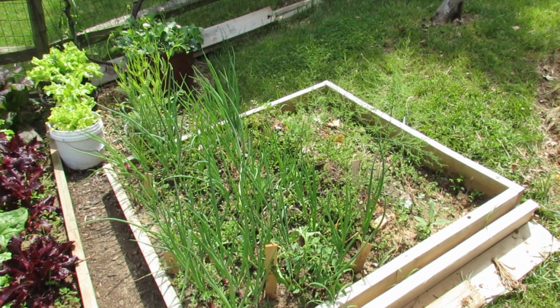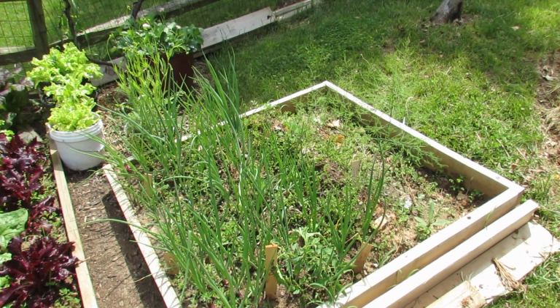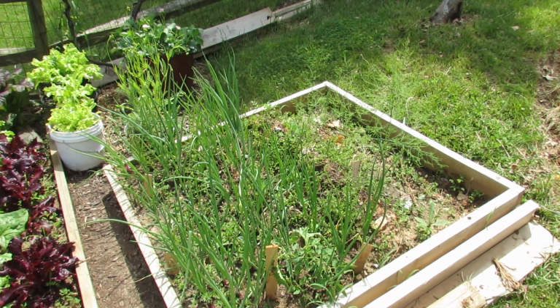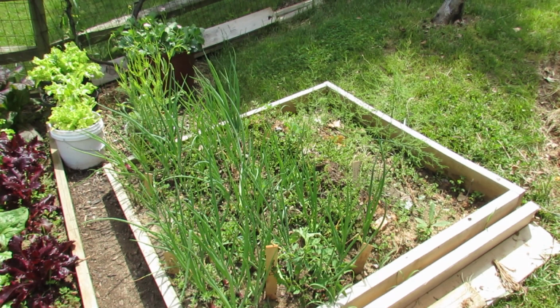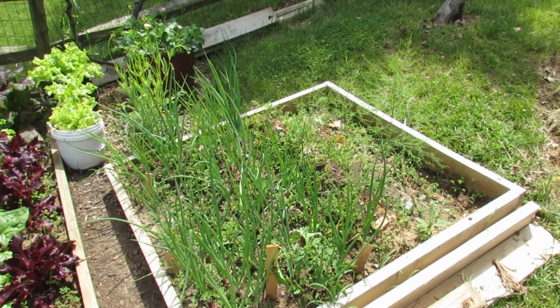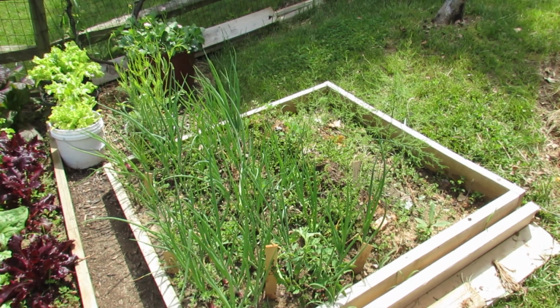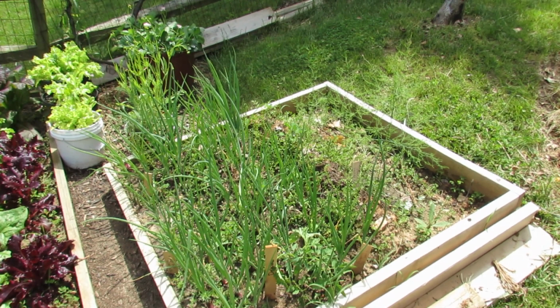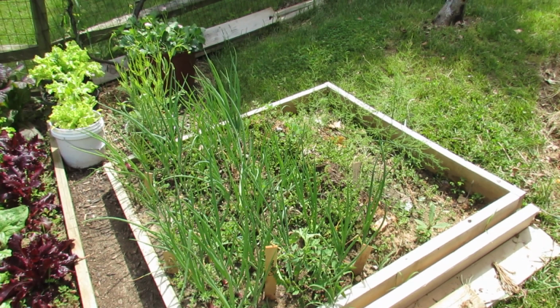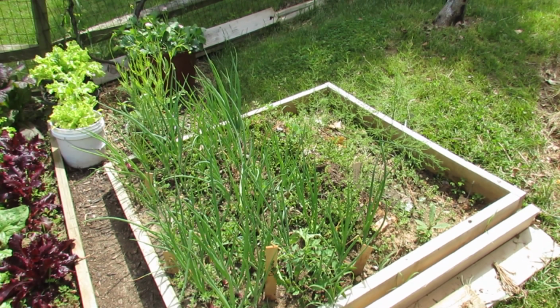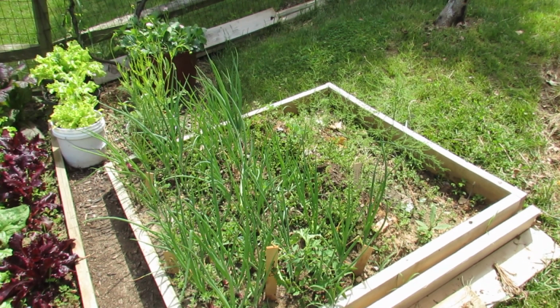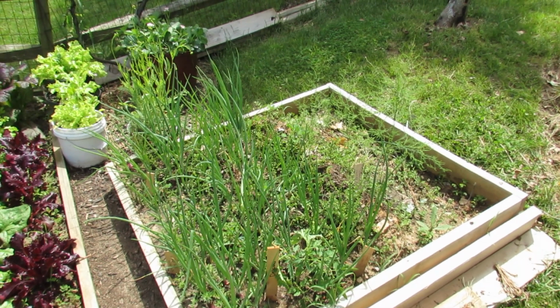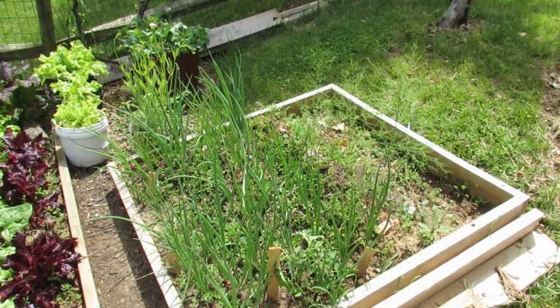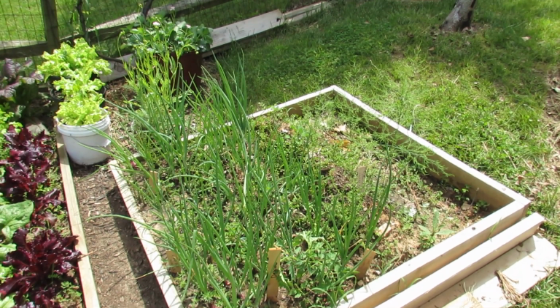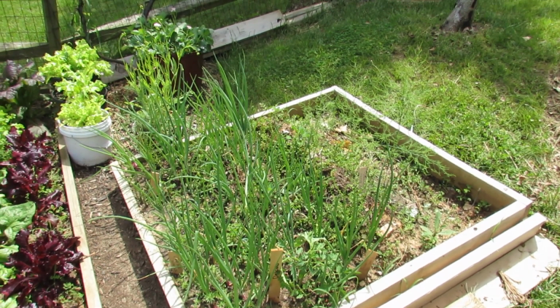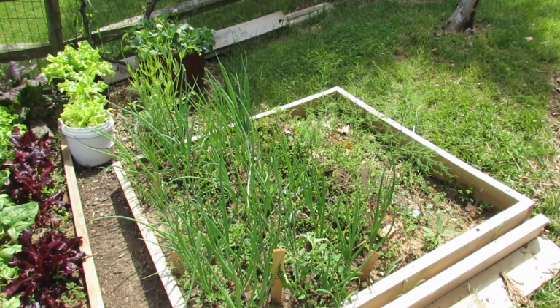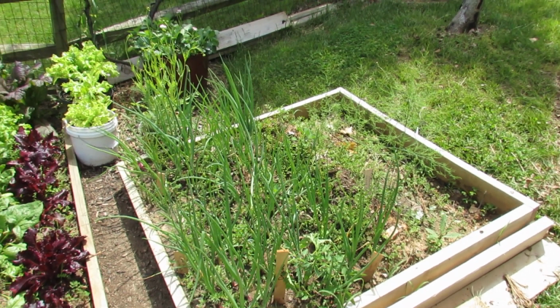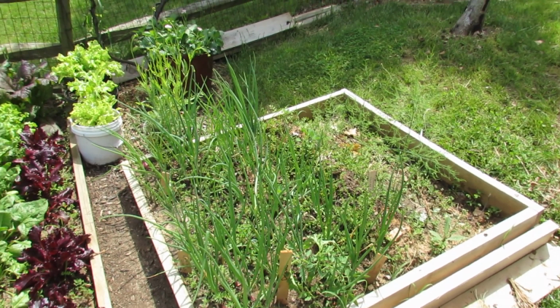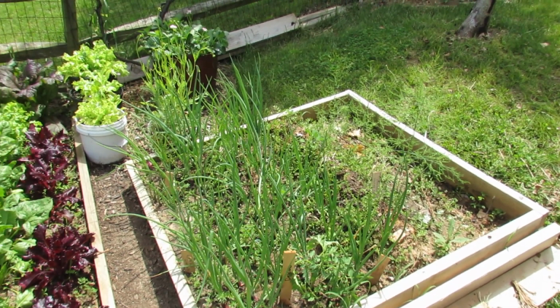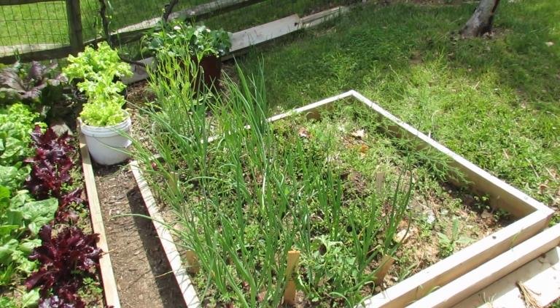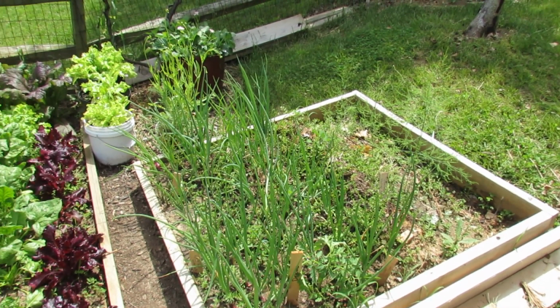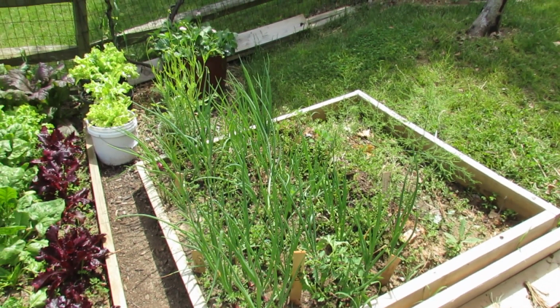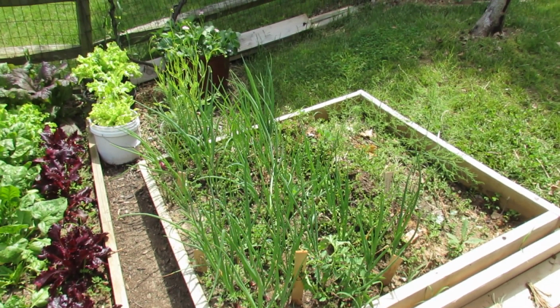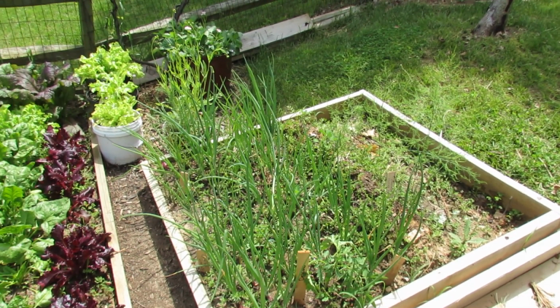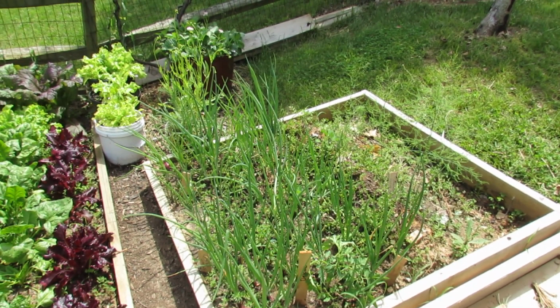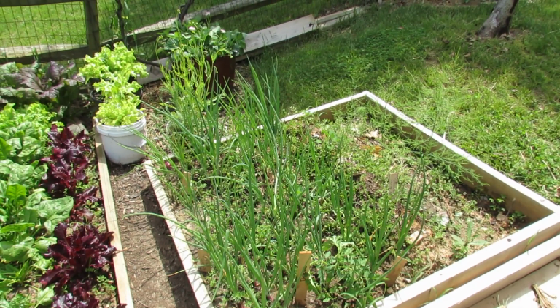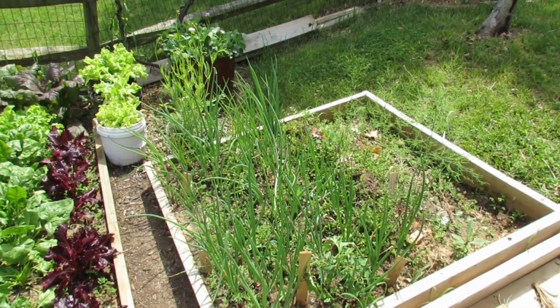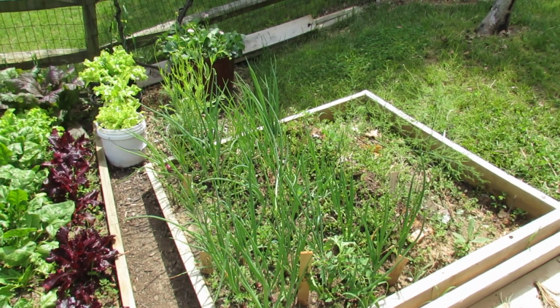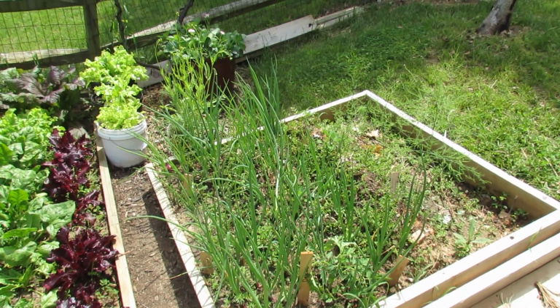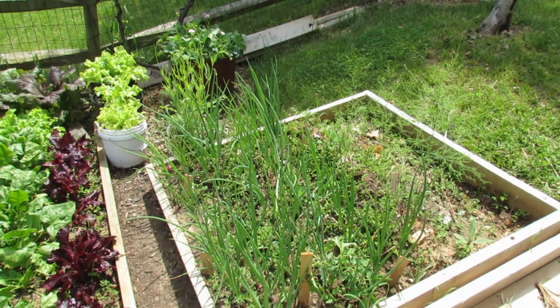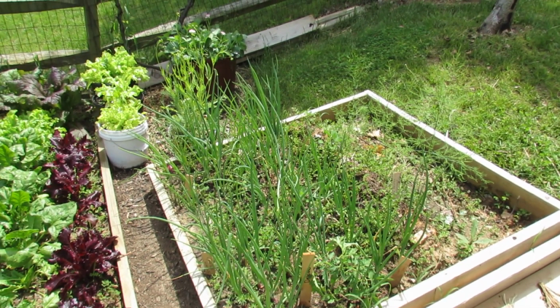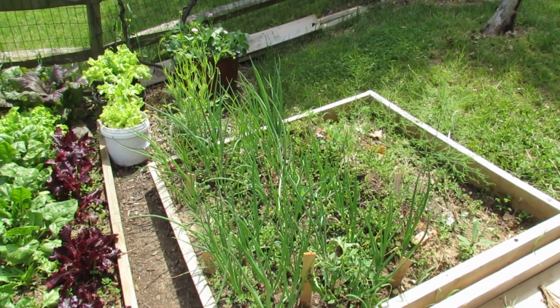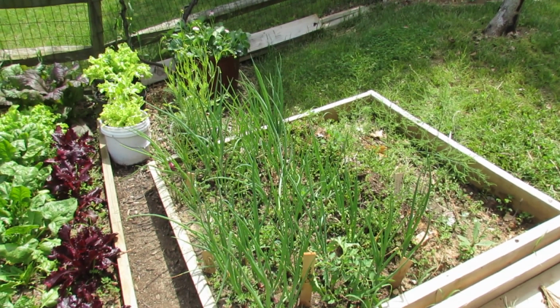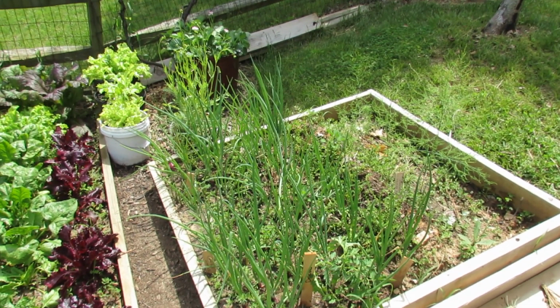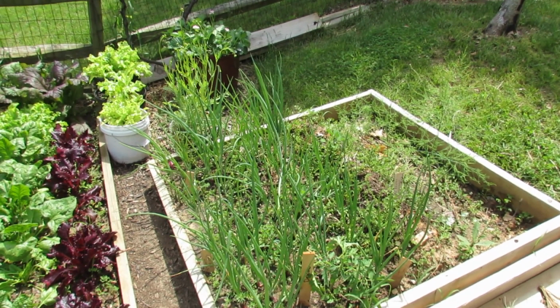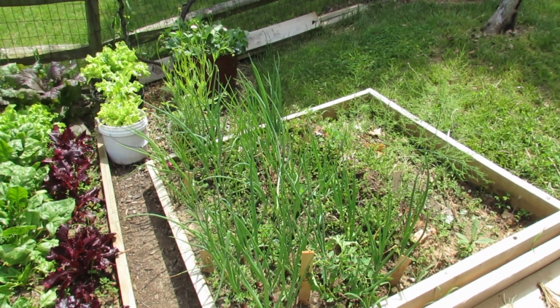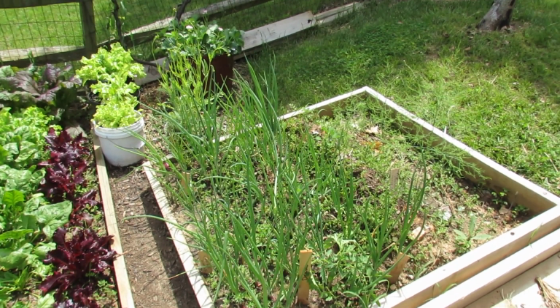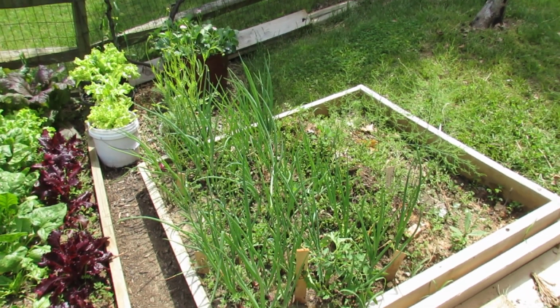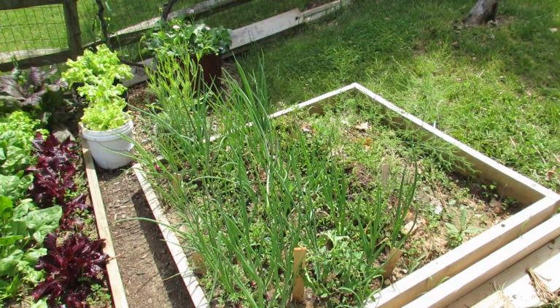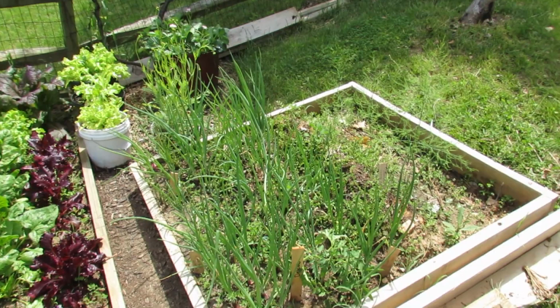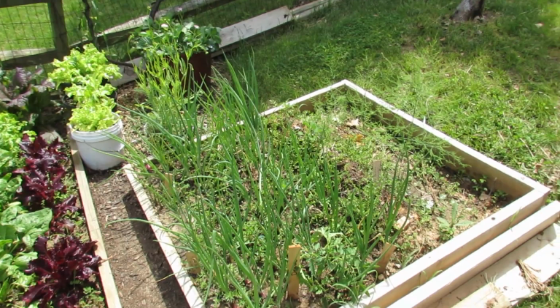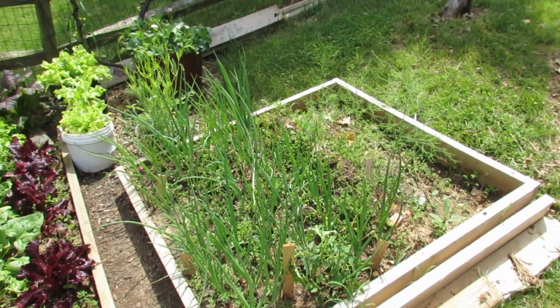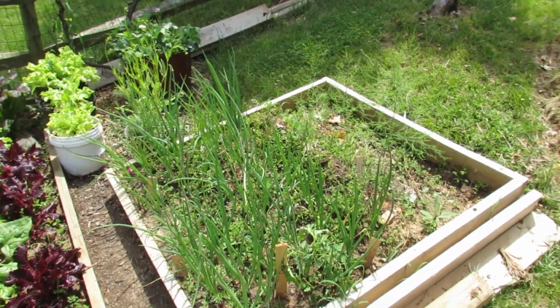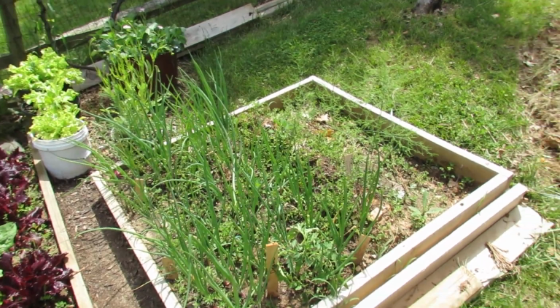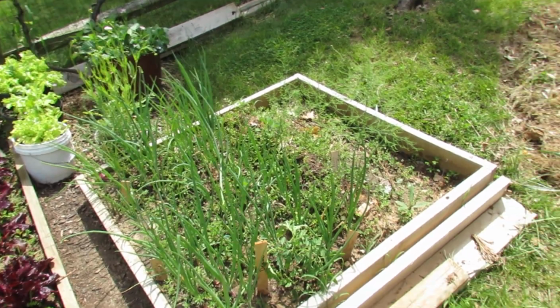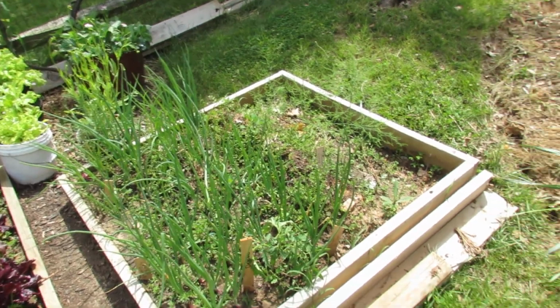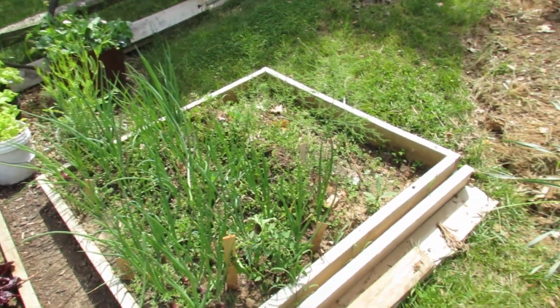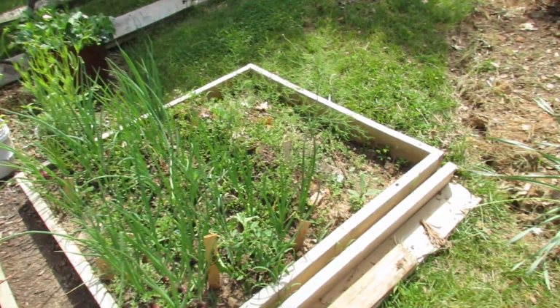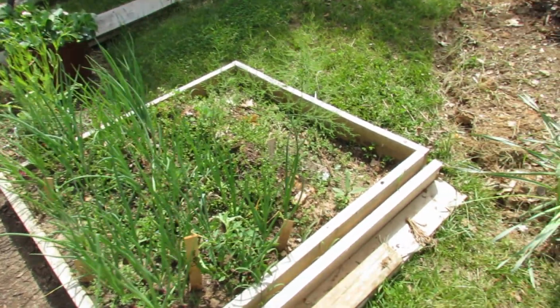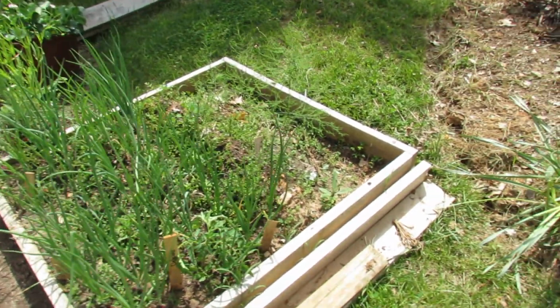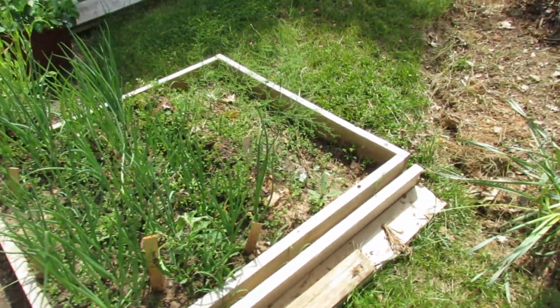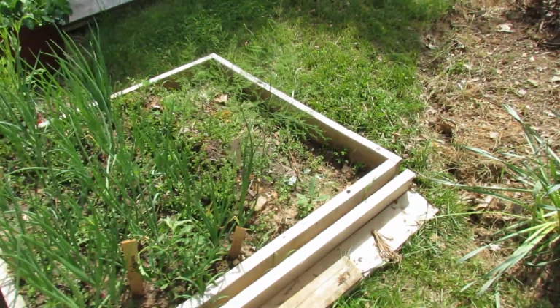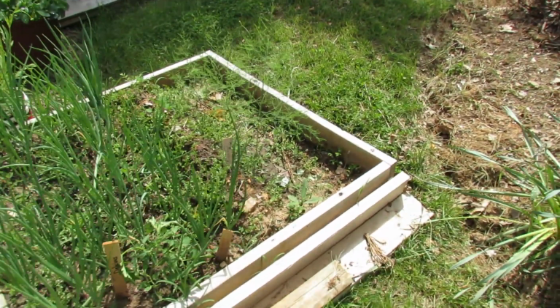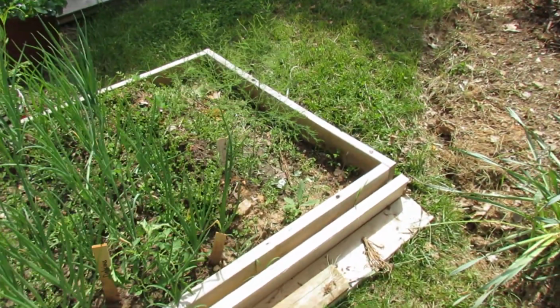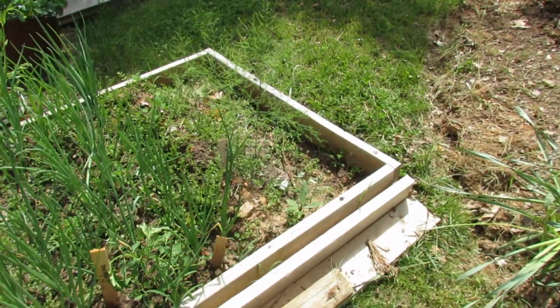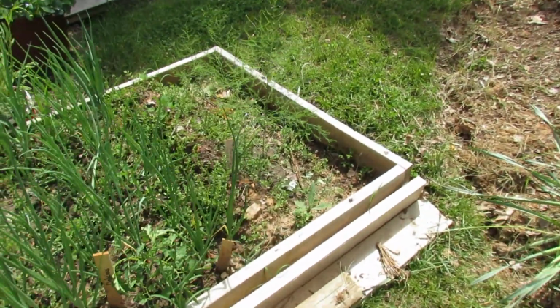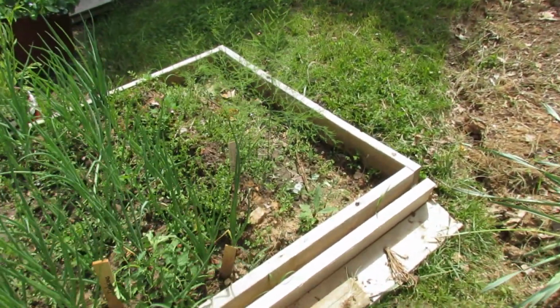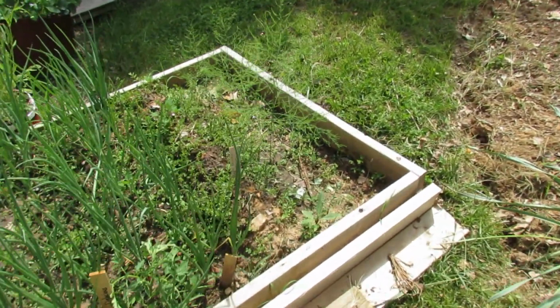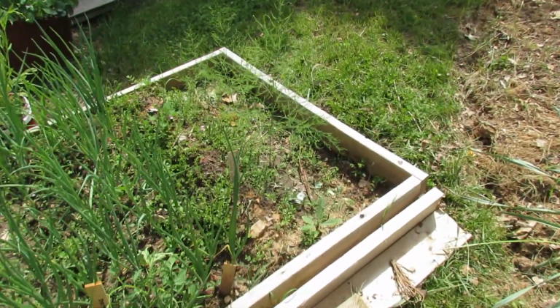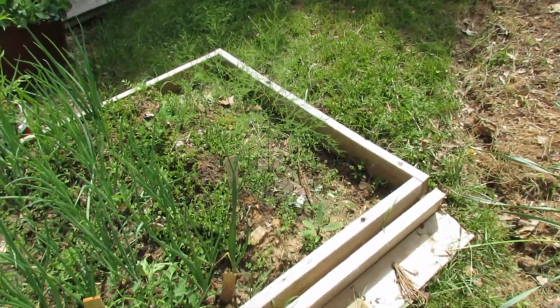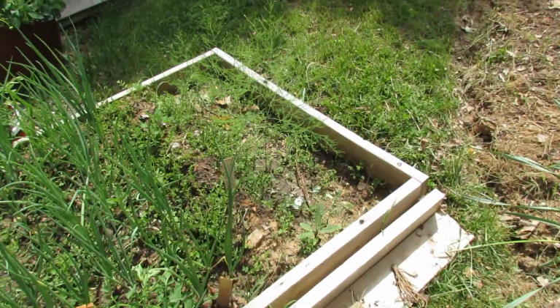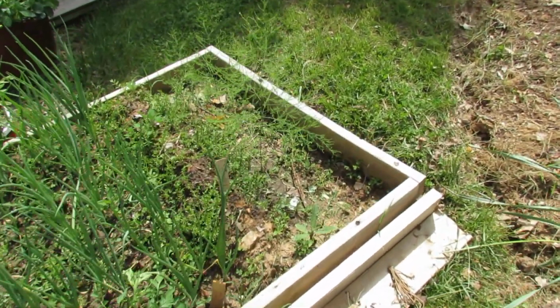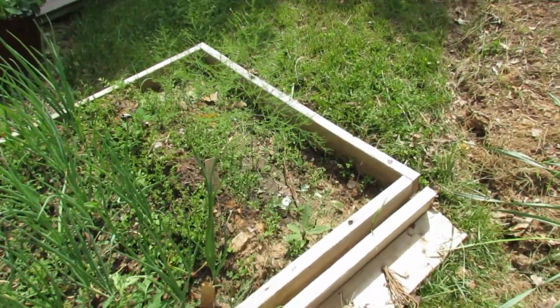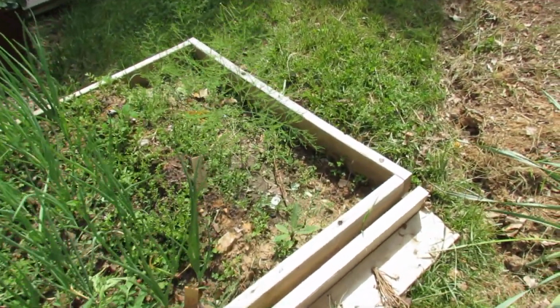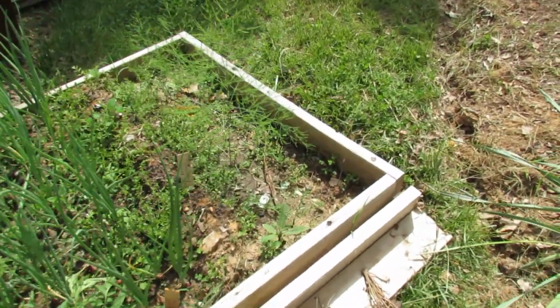Welcome to the Rusted Garden. It's the end of May and I thought I'd give you a quick tour of my raised beds. I'm going to start right up here at the top.